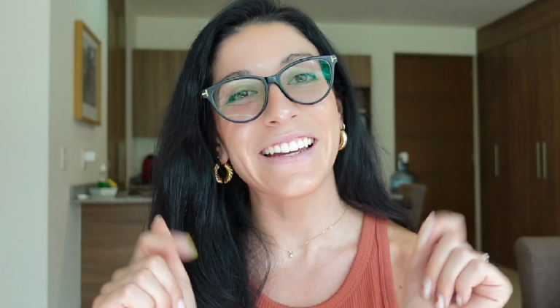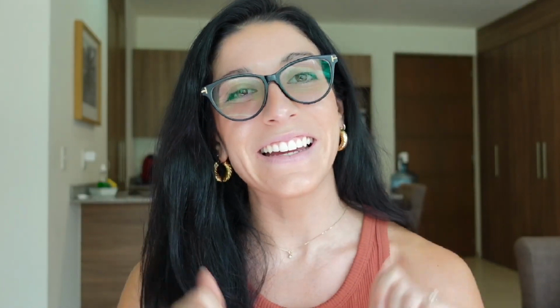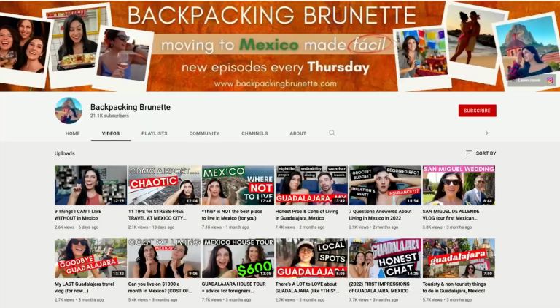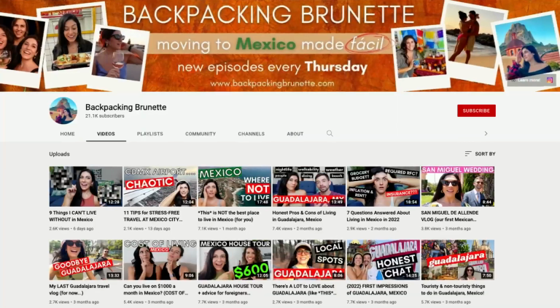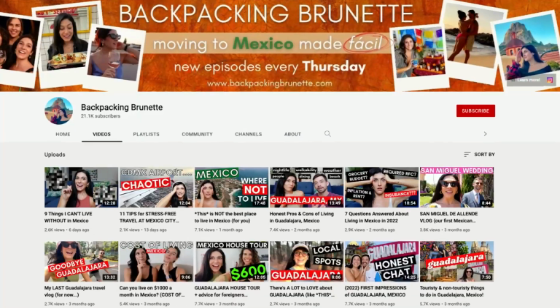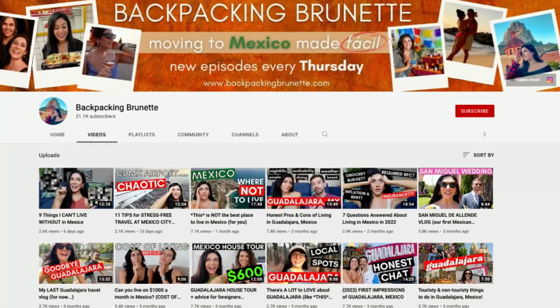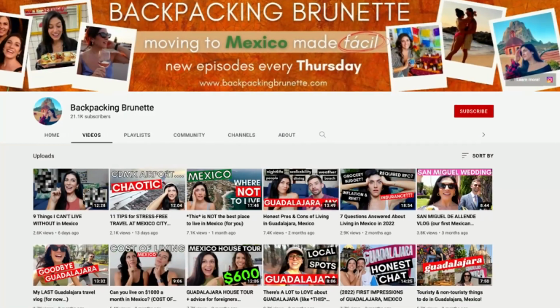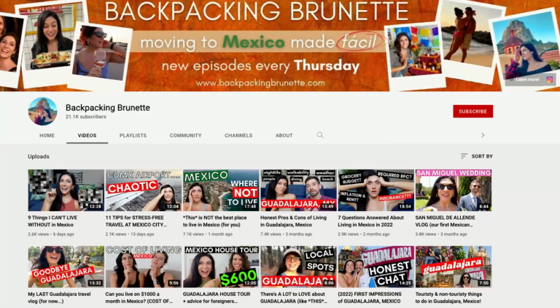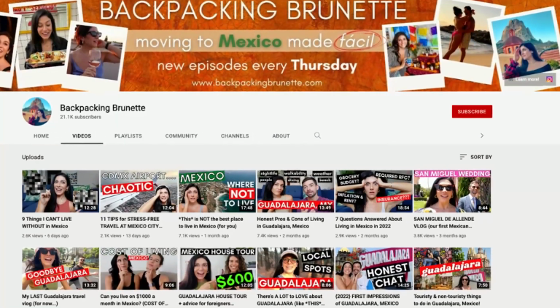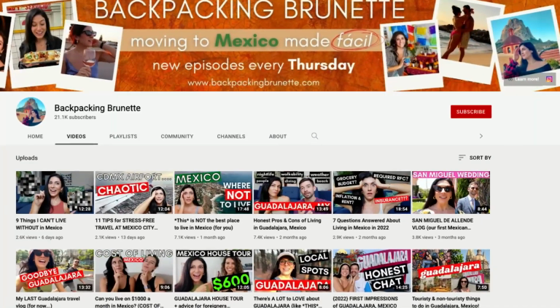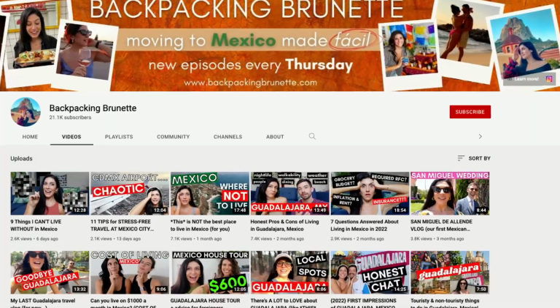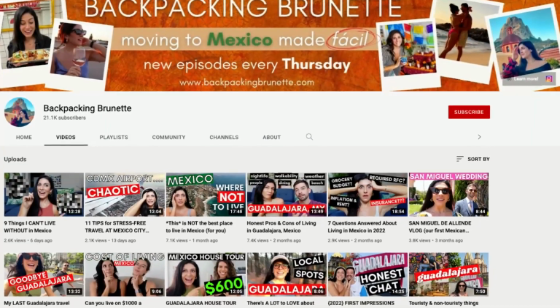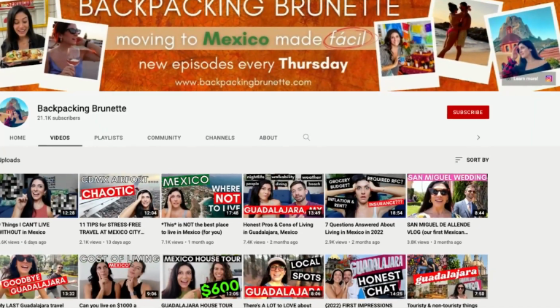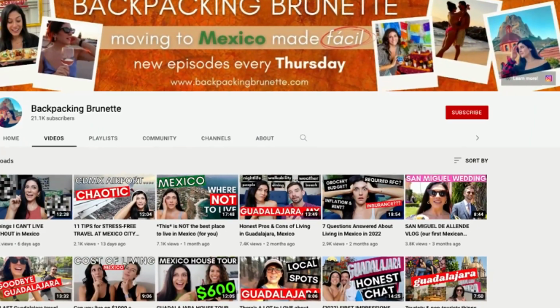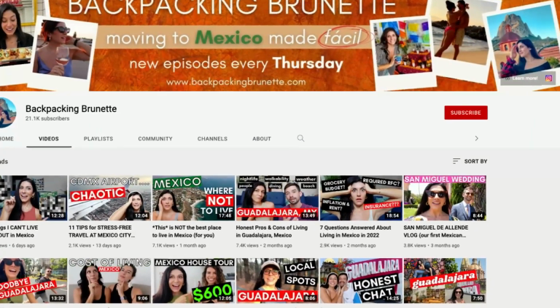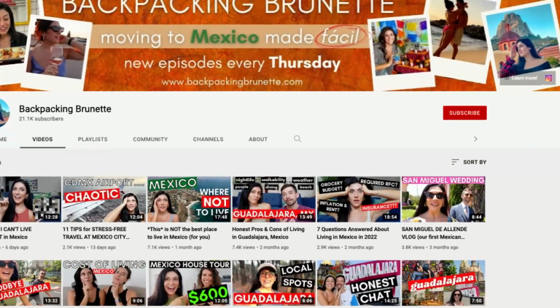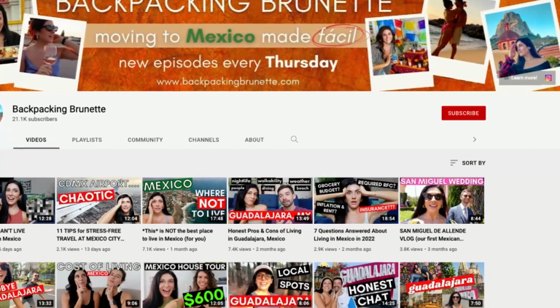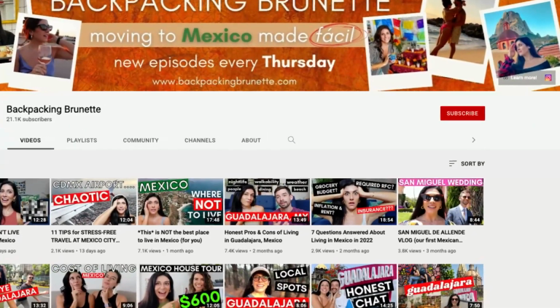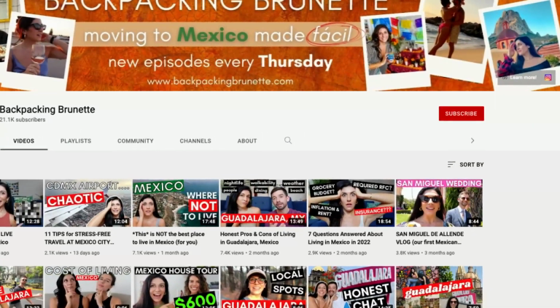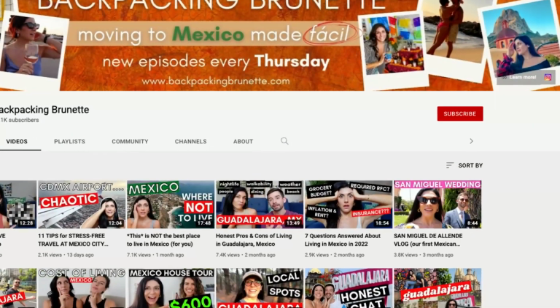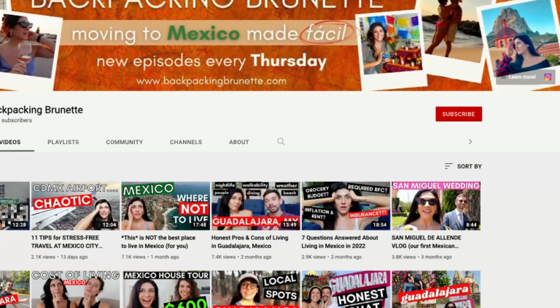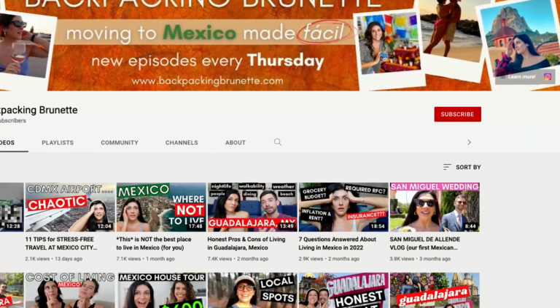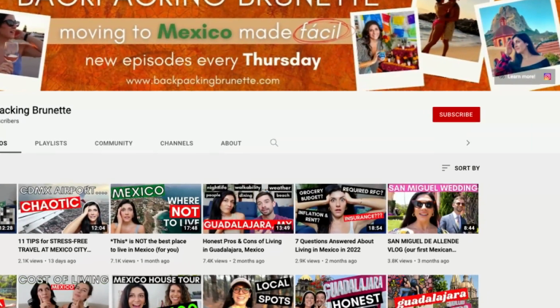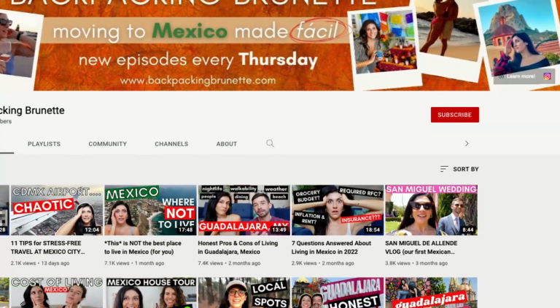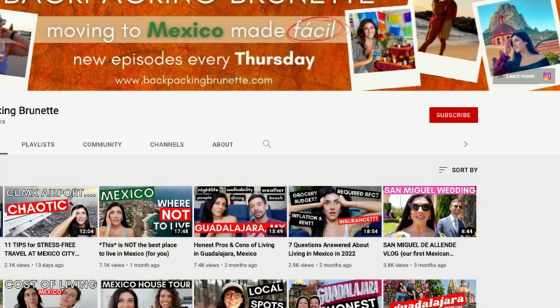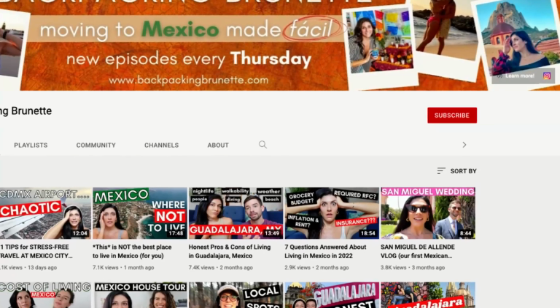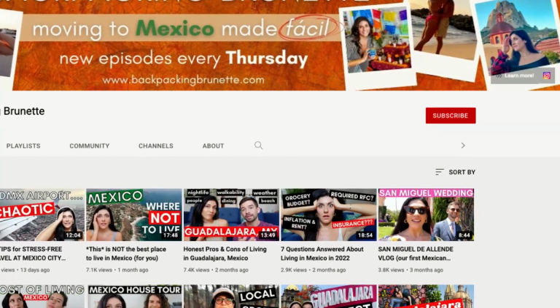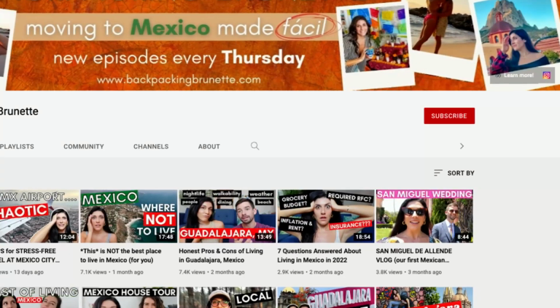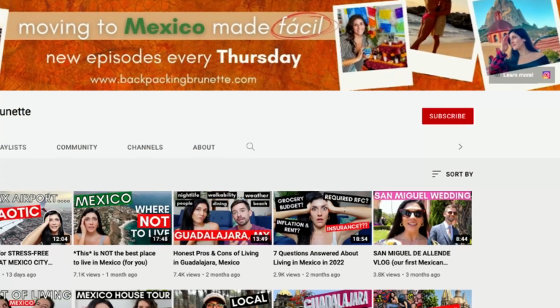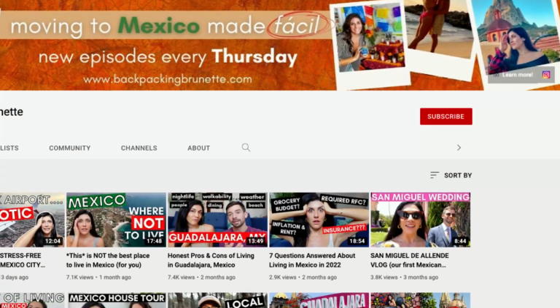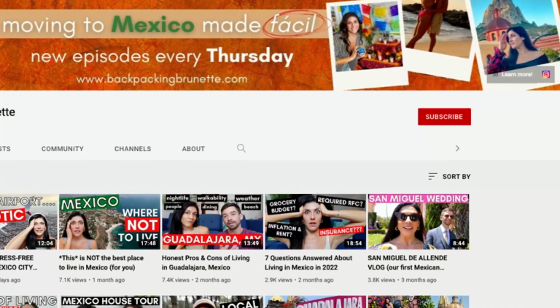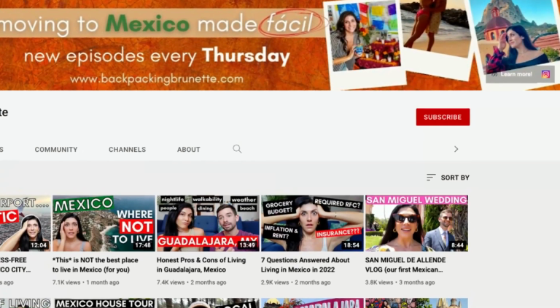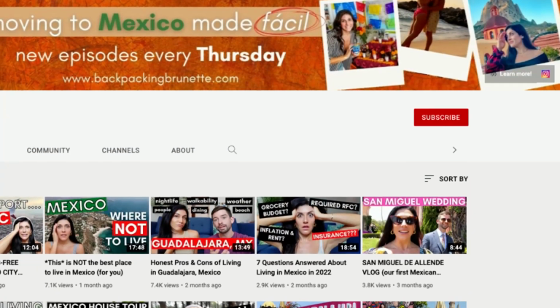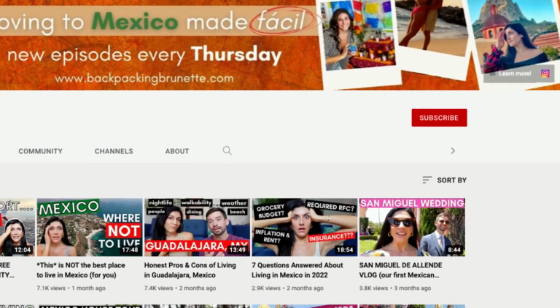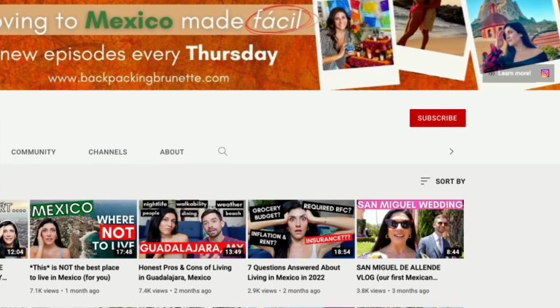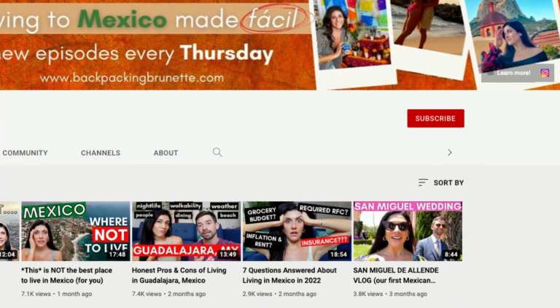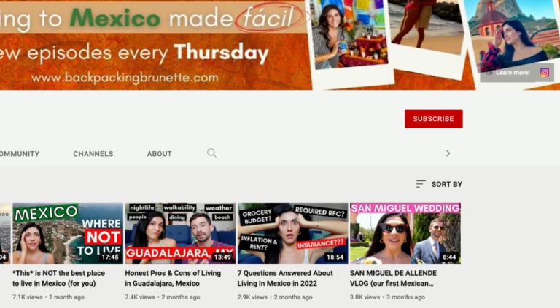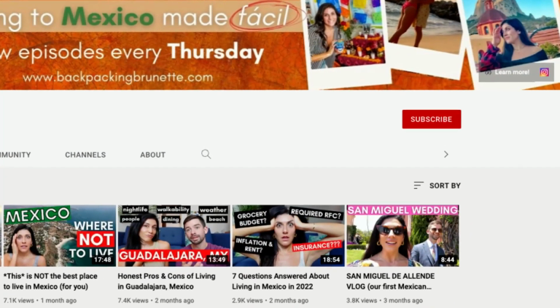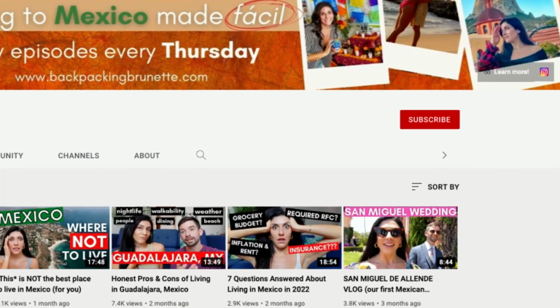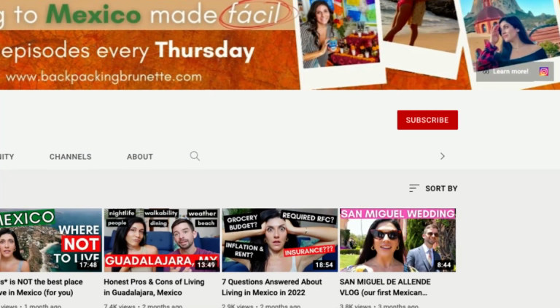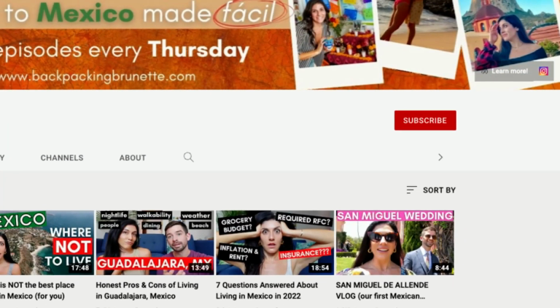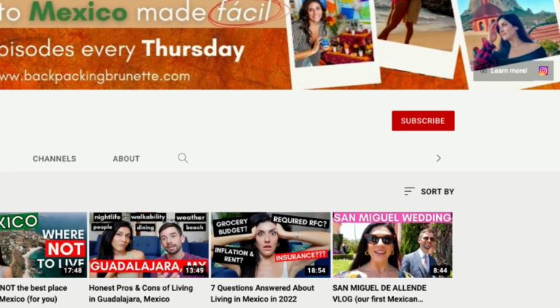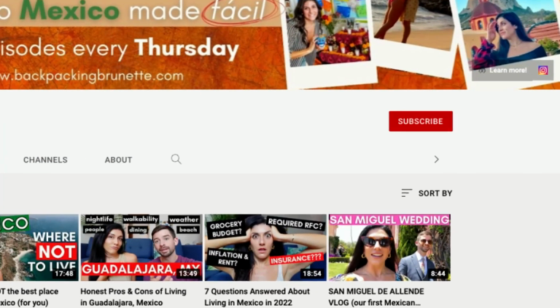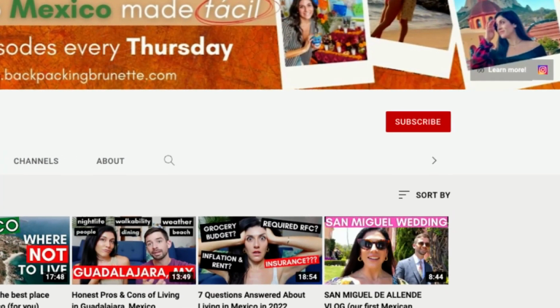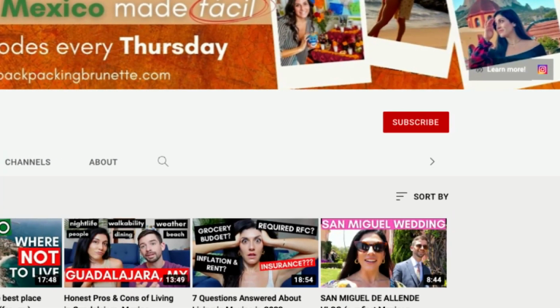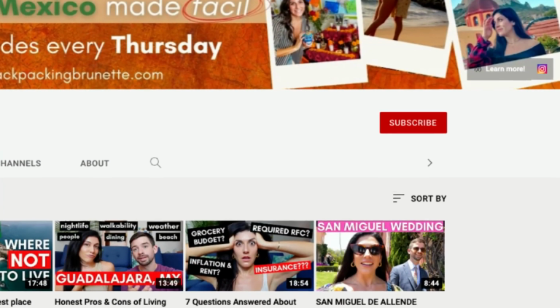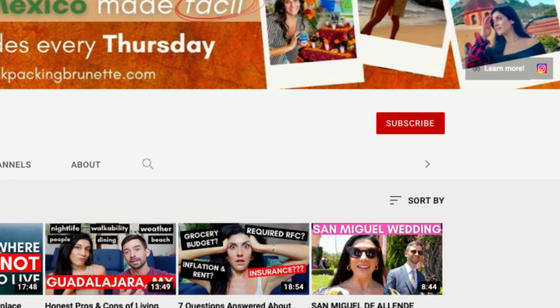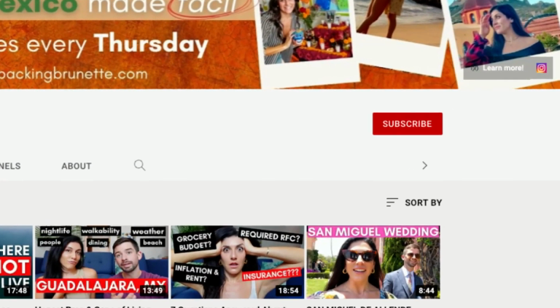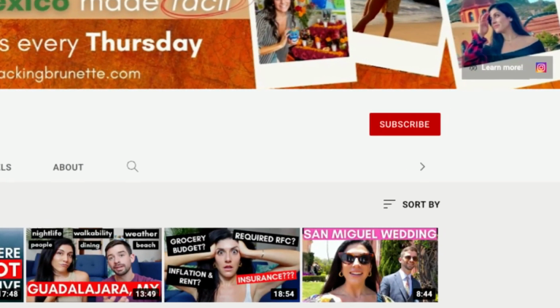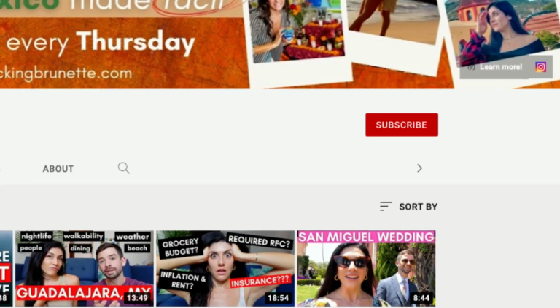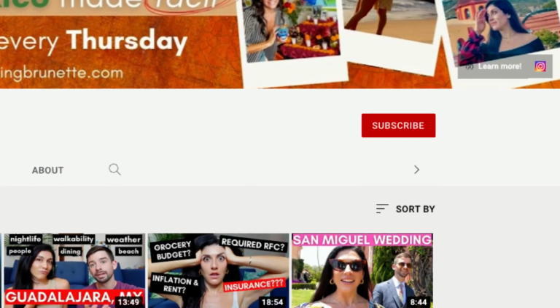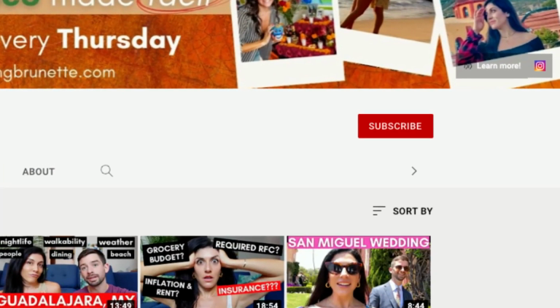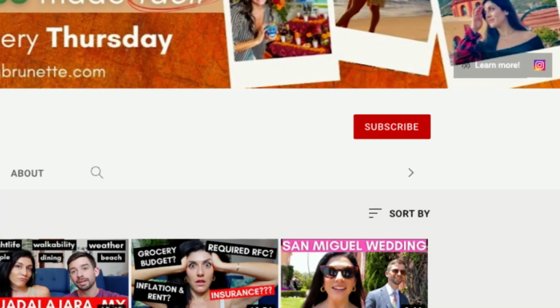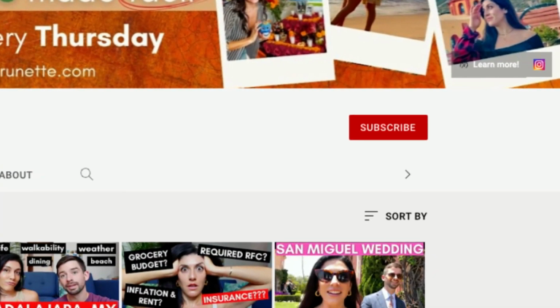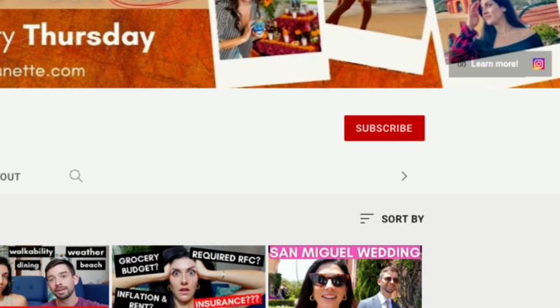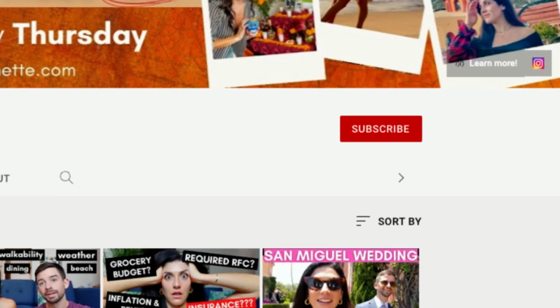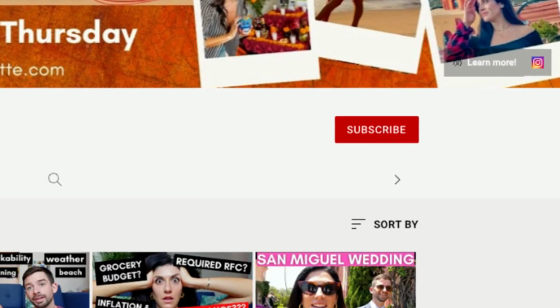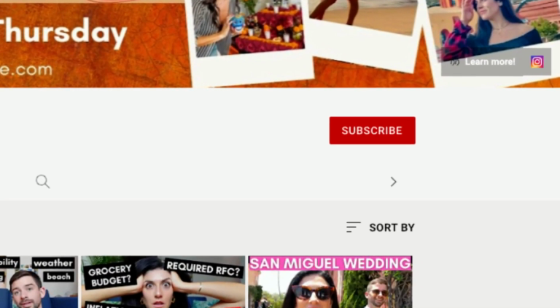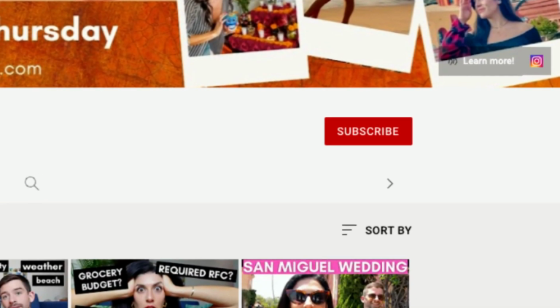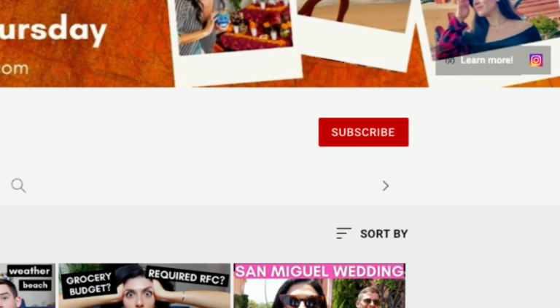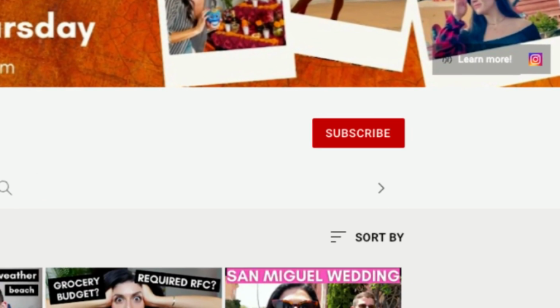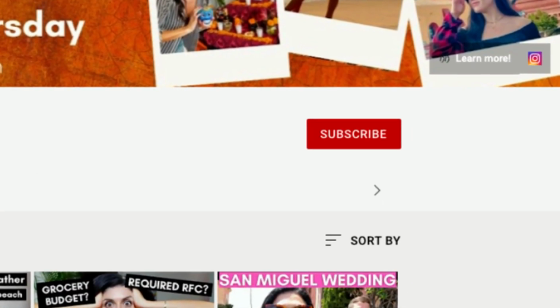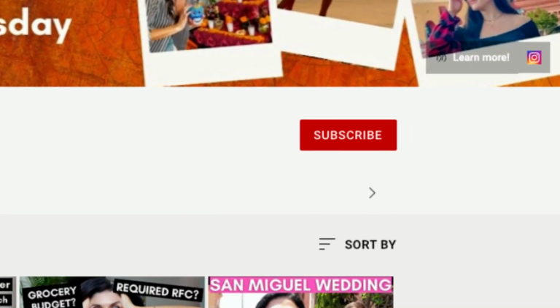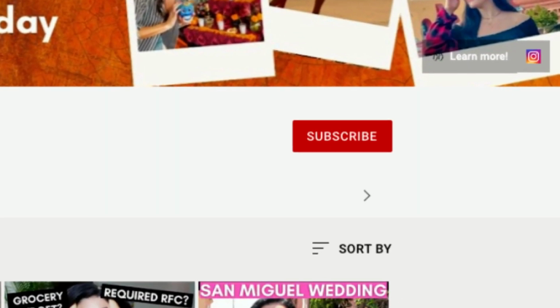For the best advice about moving to Mexico, subscribe to my channel and hit the bell to be notified when I upload a new episode every Thursday.